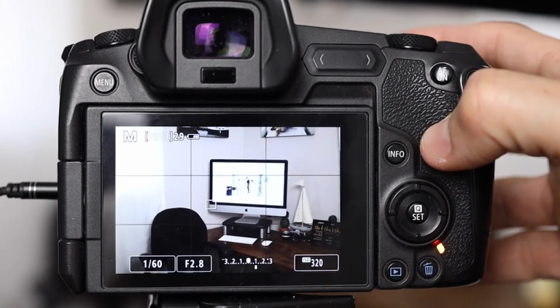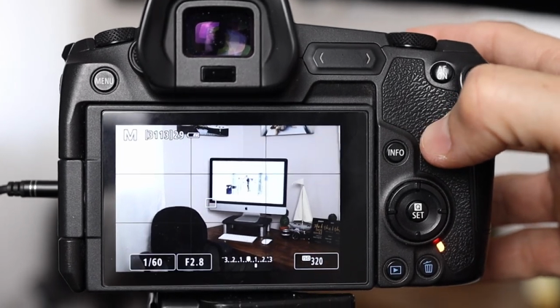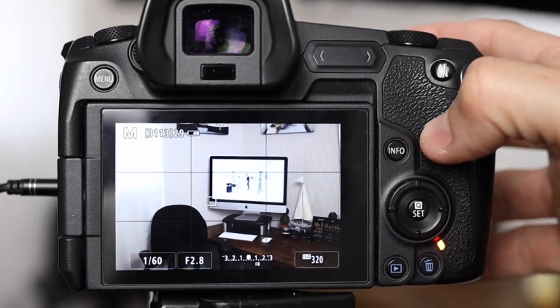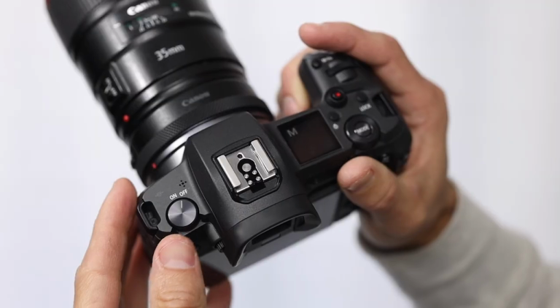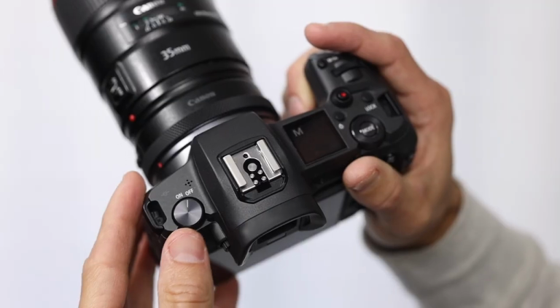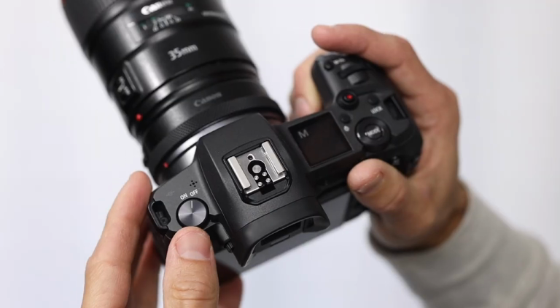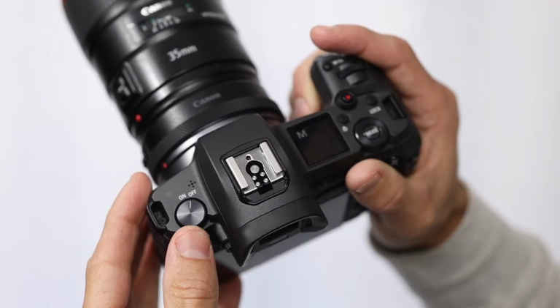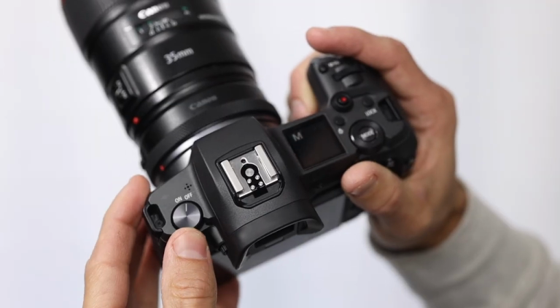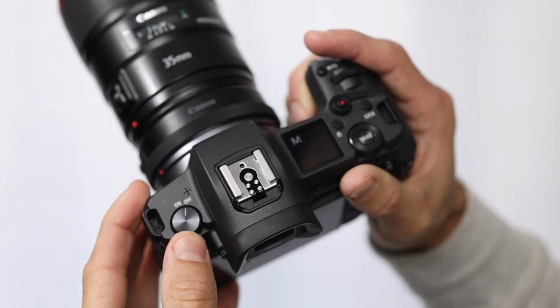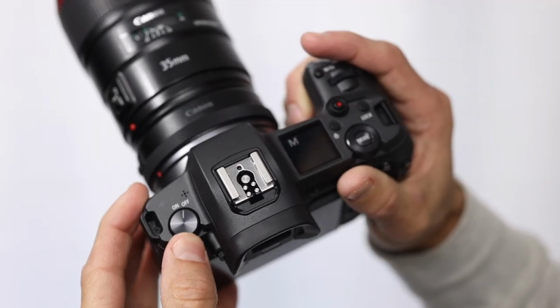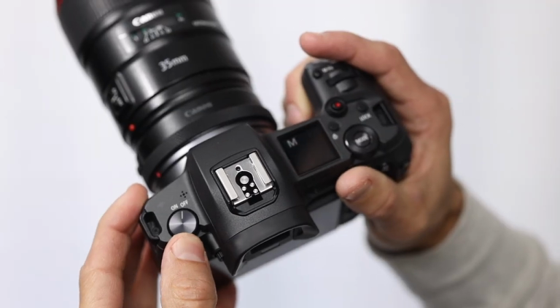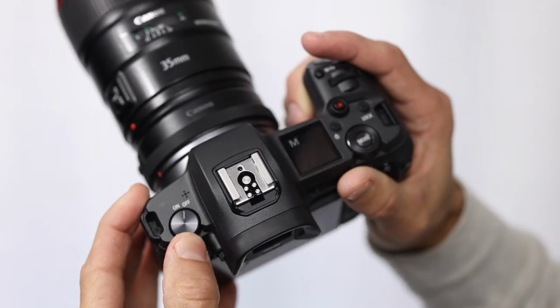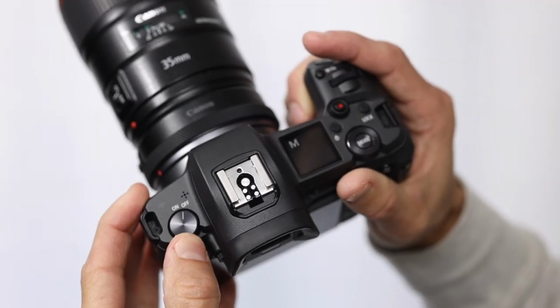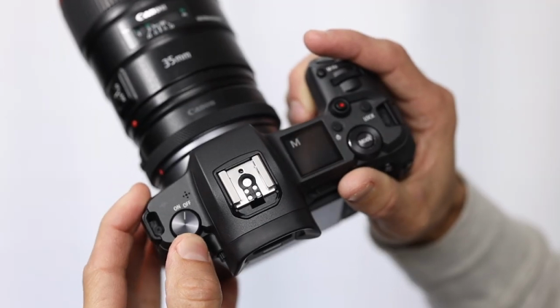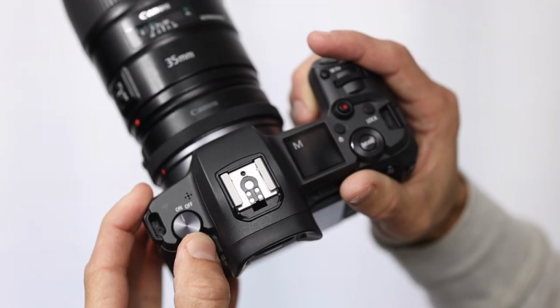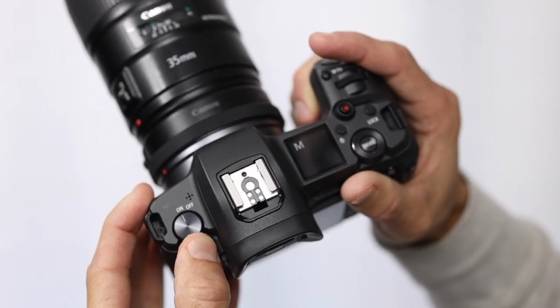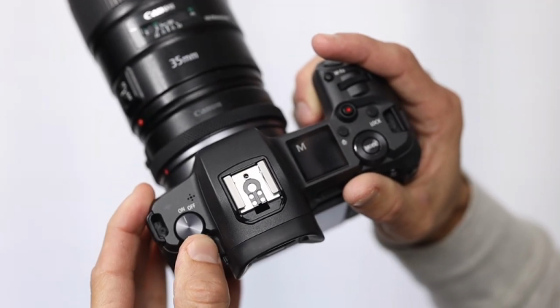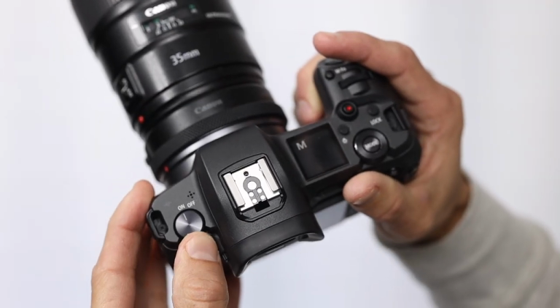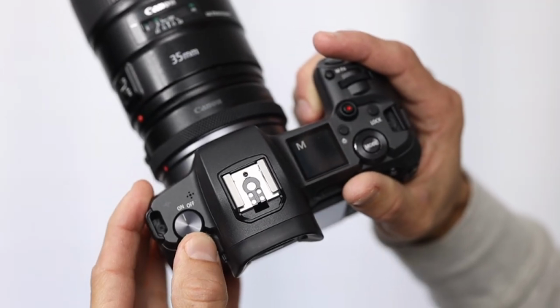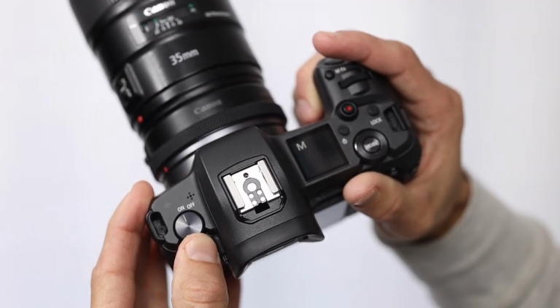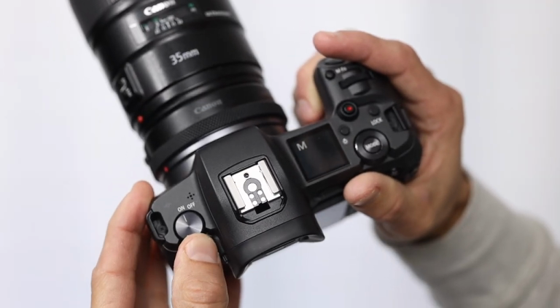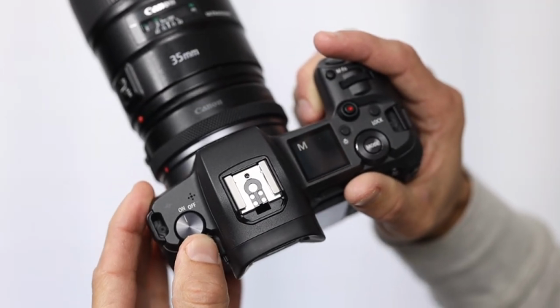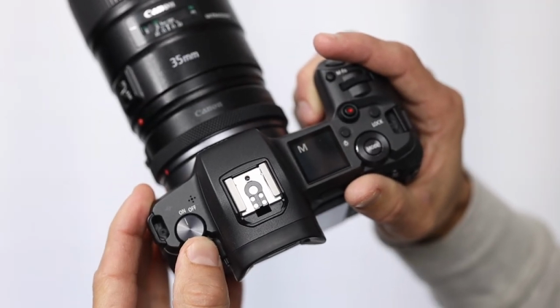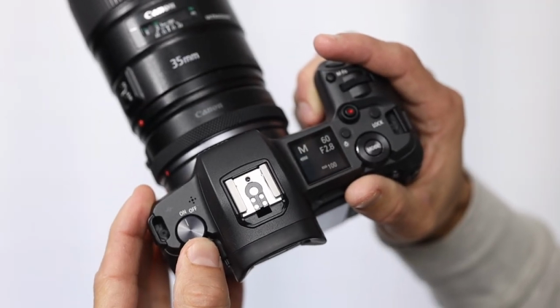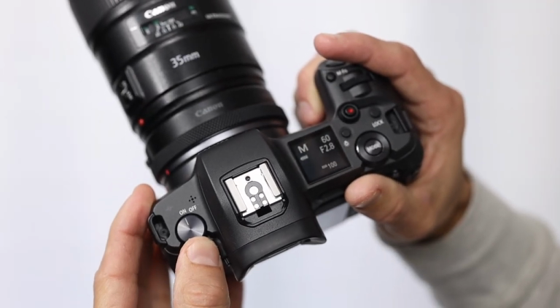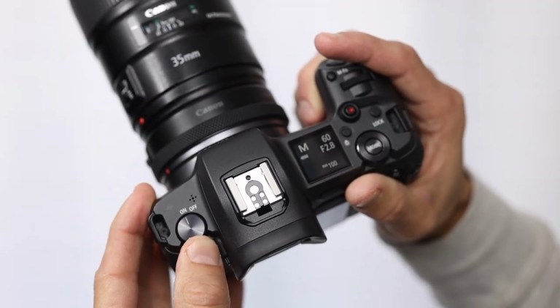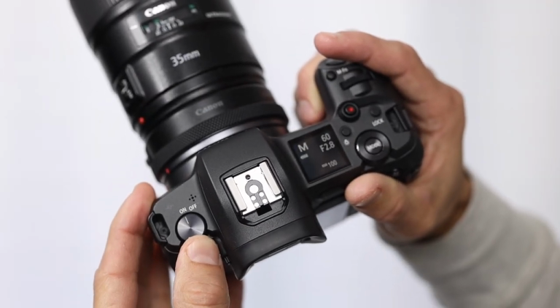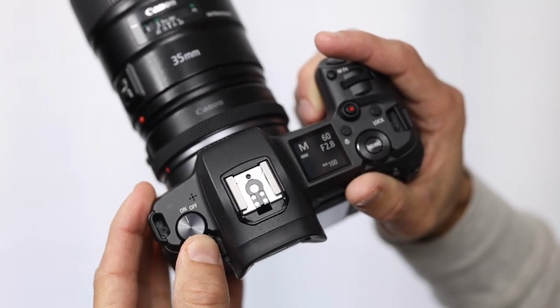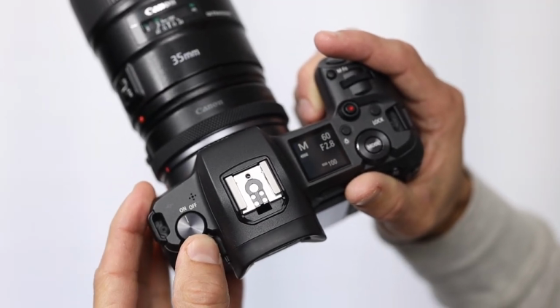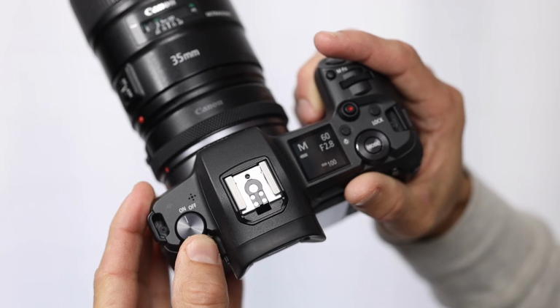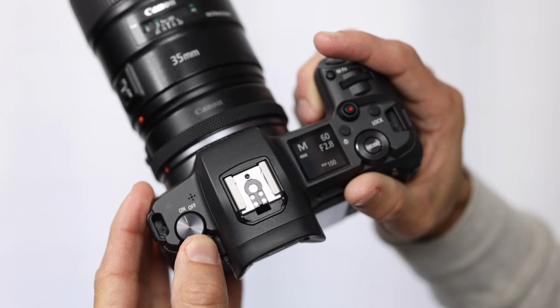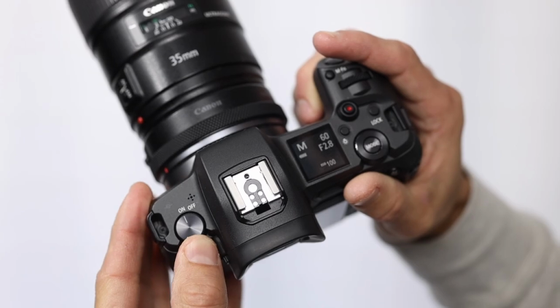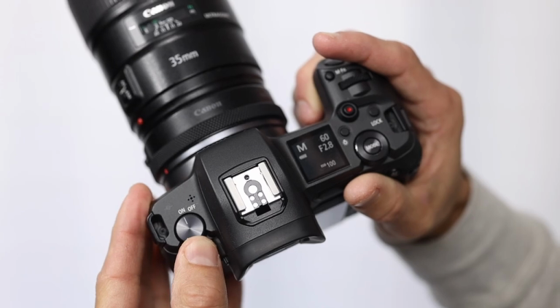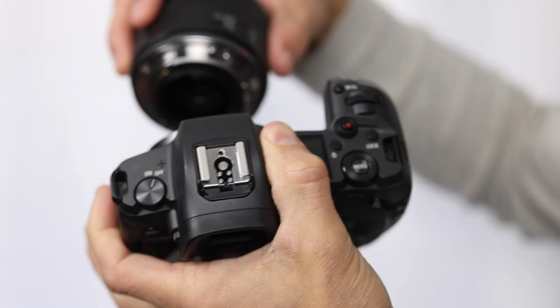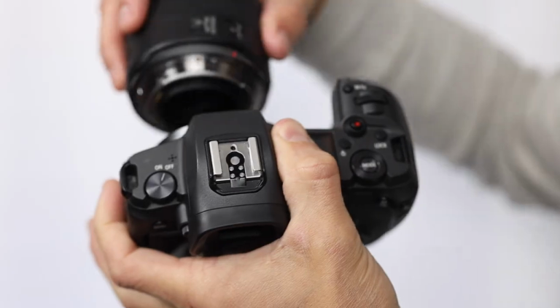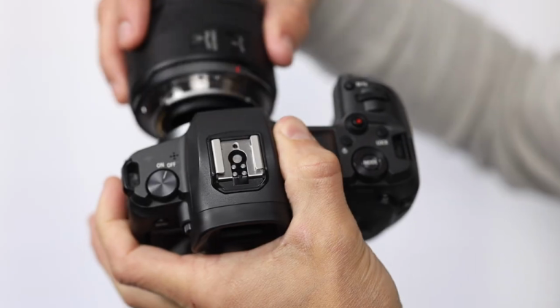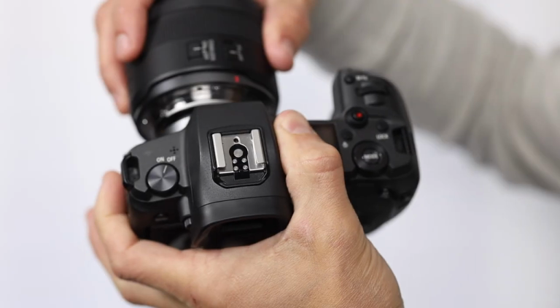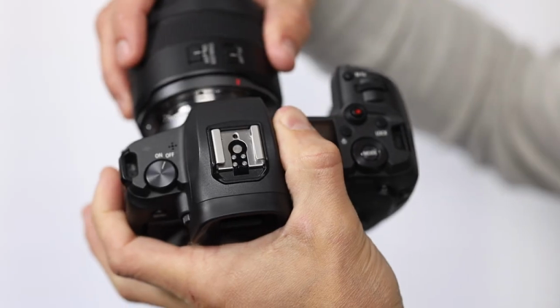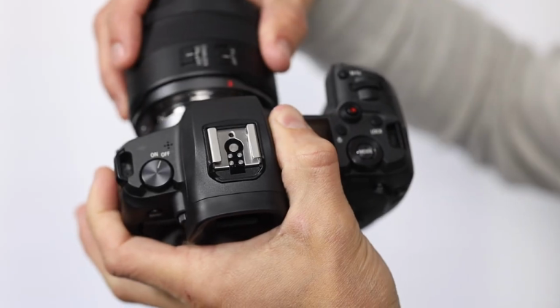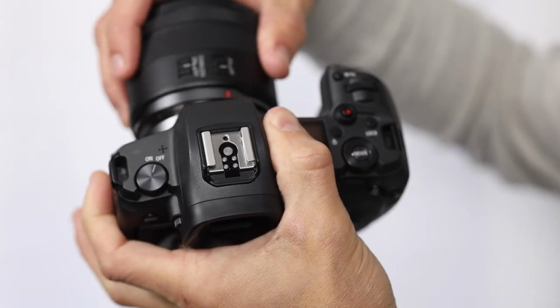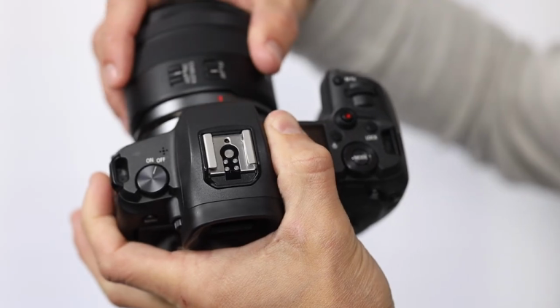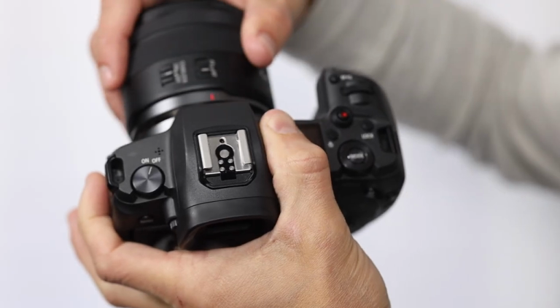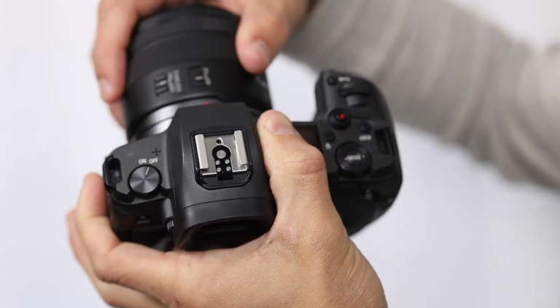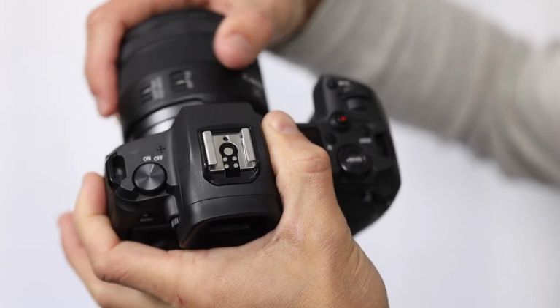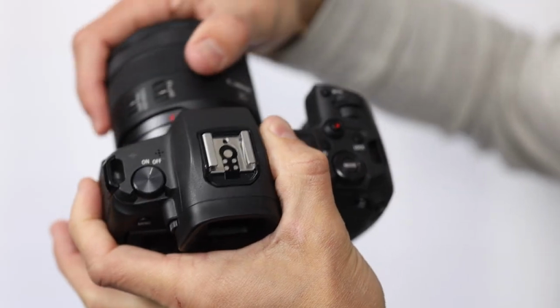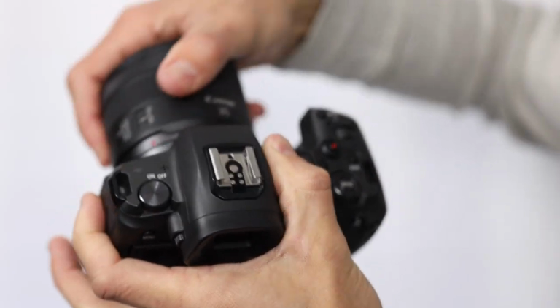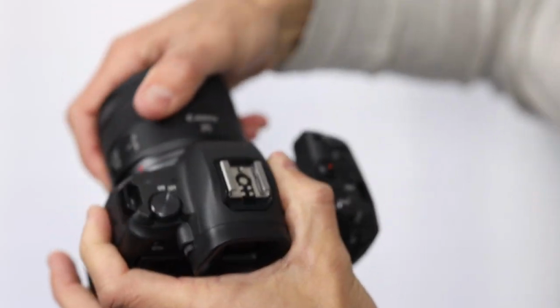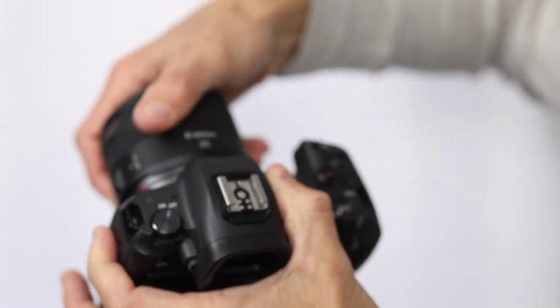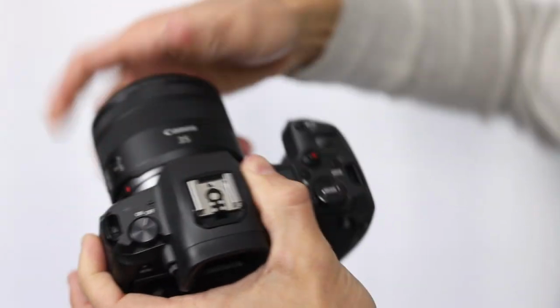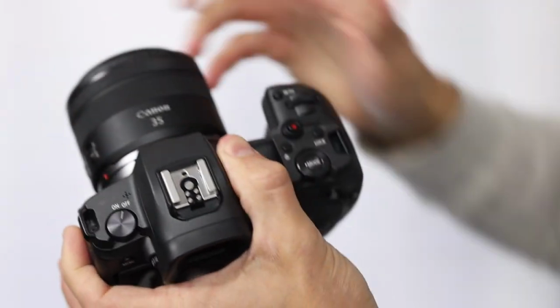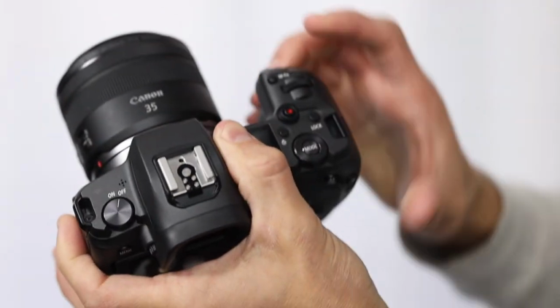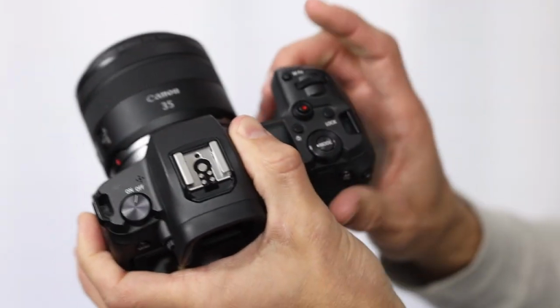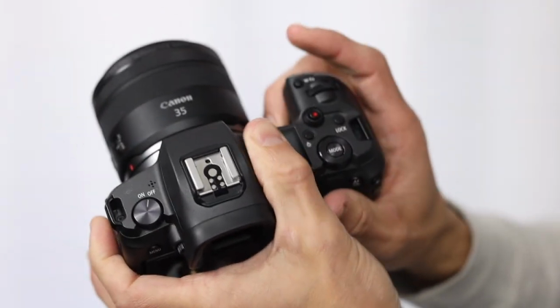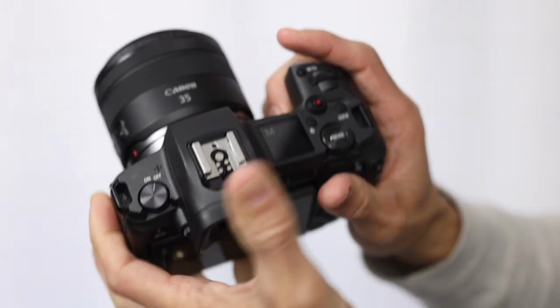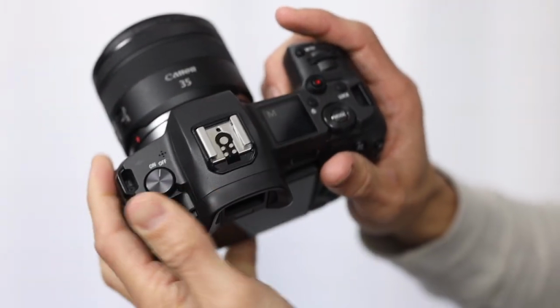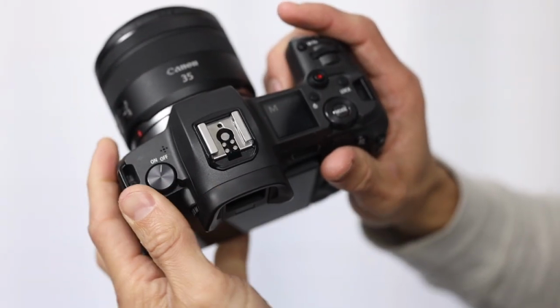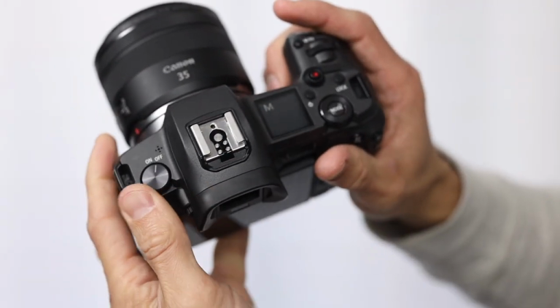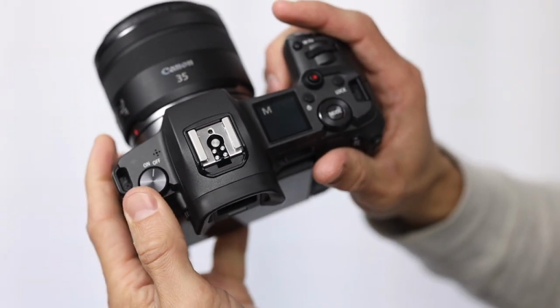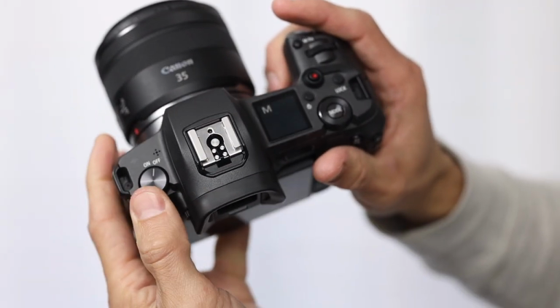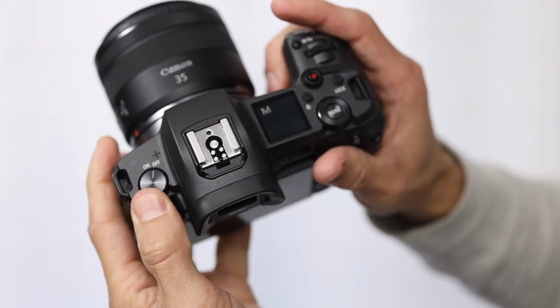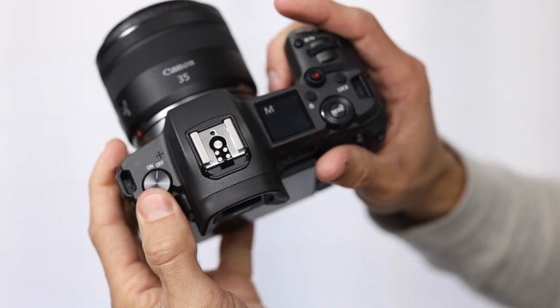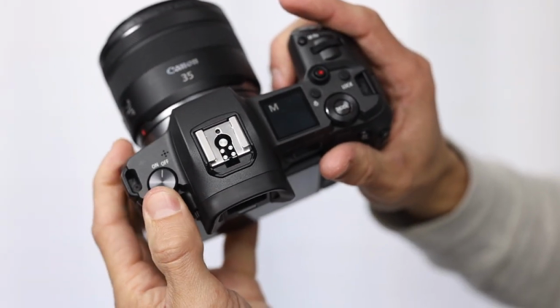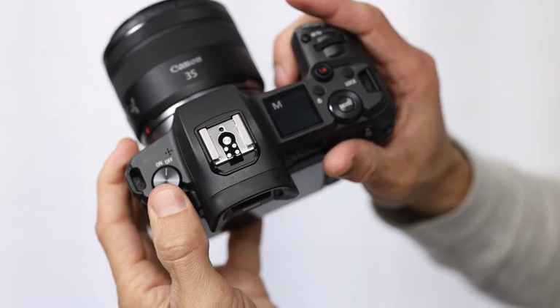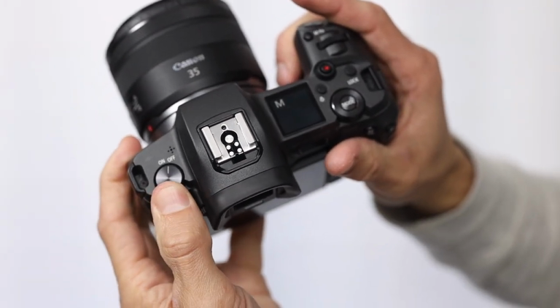Here's the typical startup time. But note that if you switch from an EF to an RF lens, it can take this long.